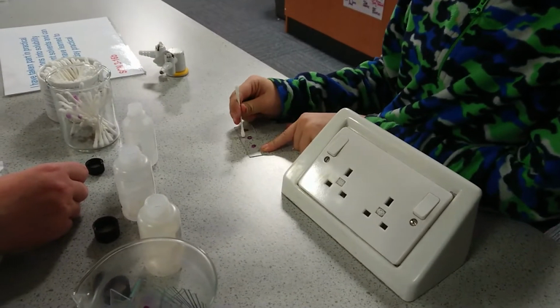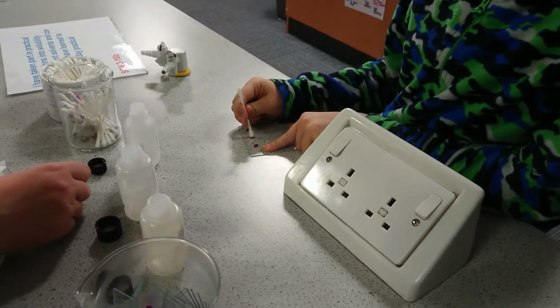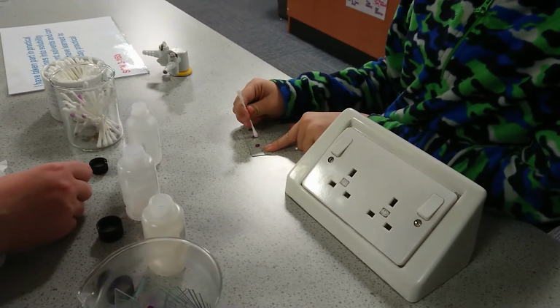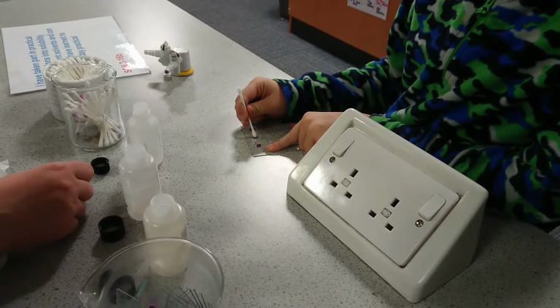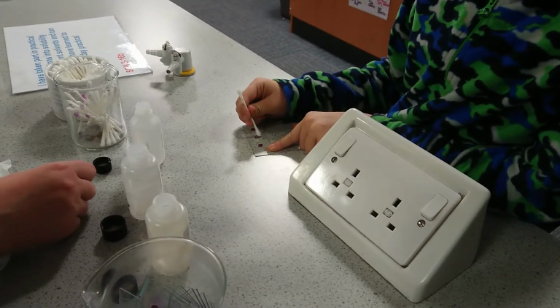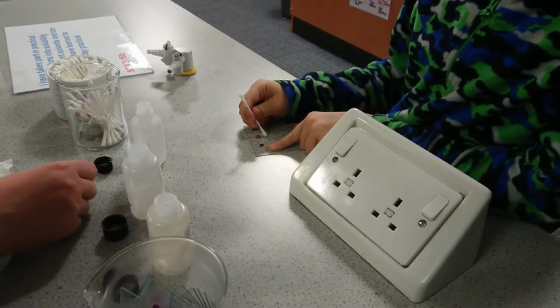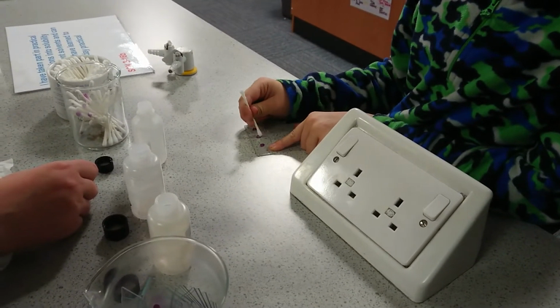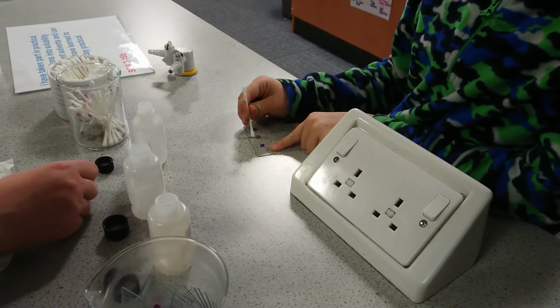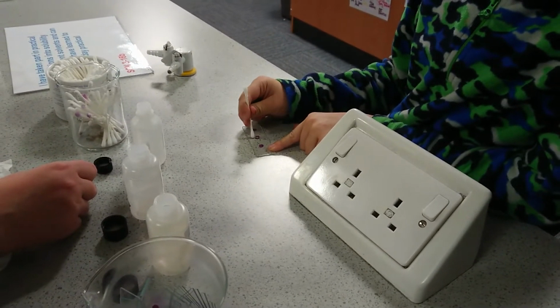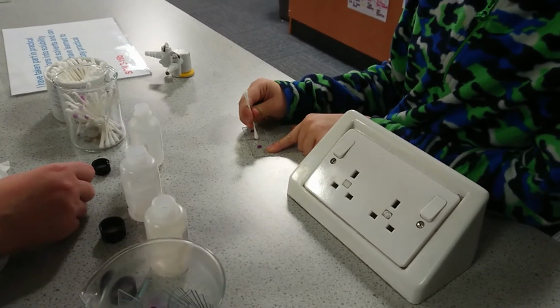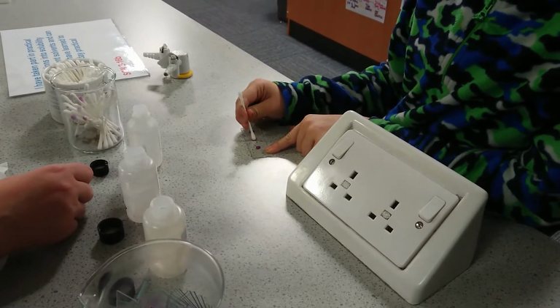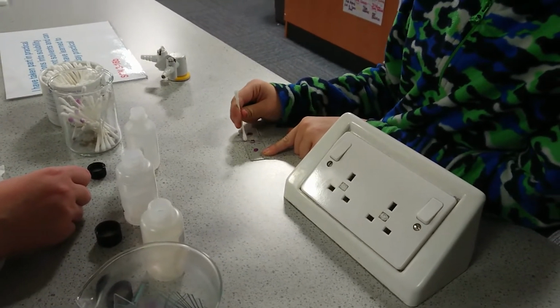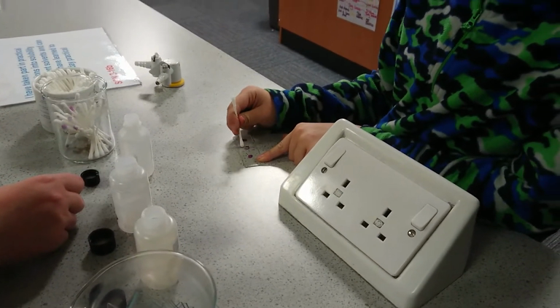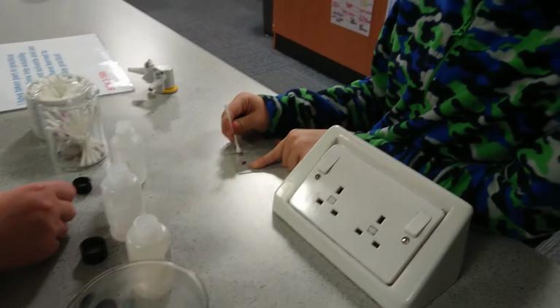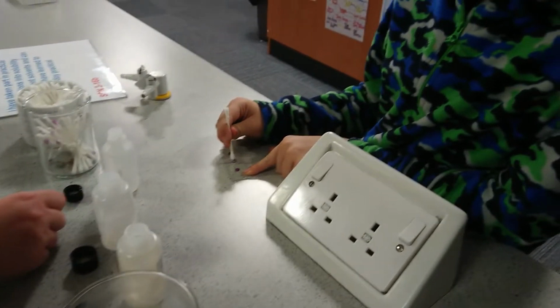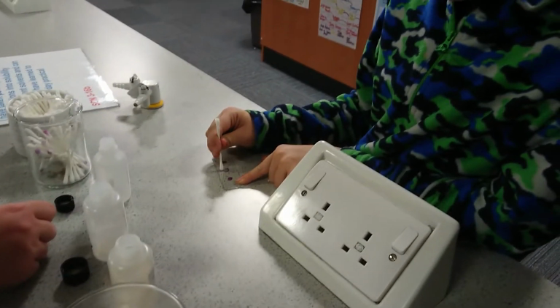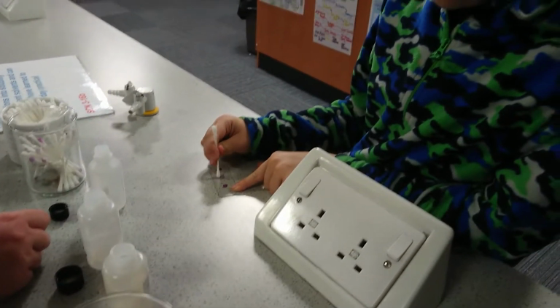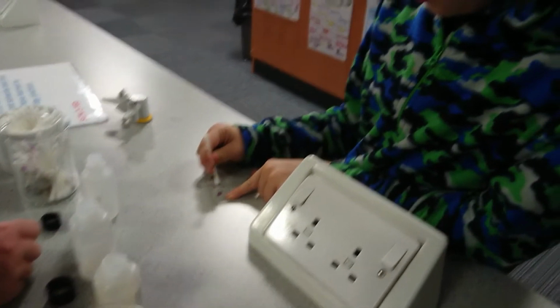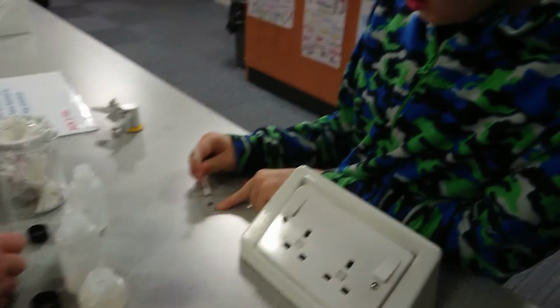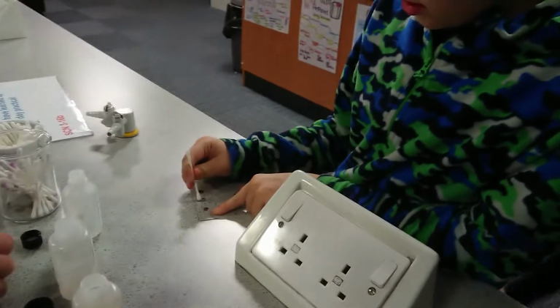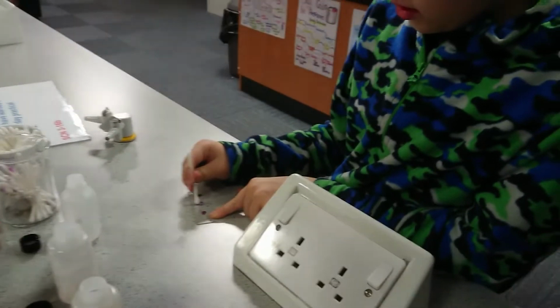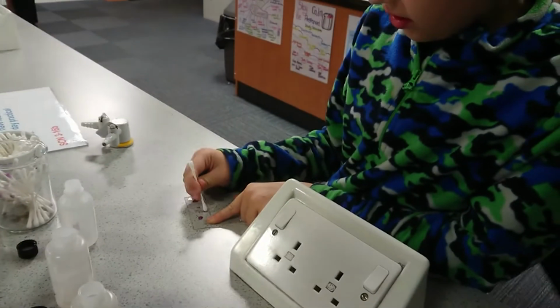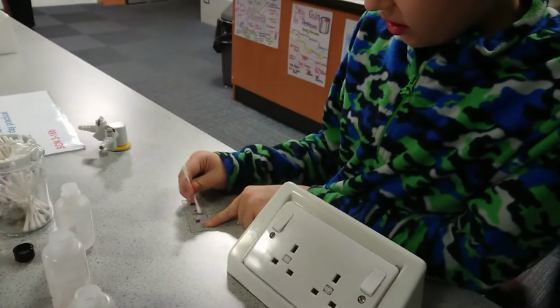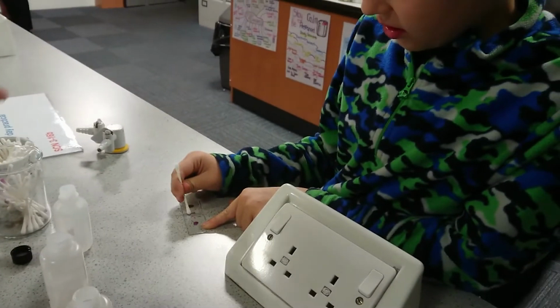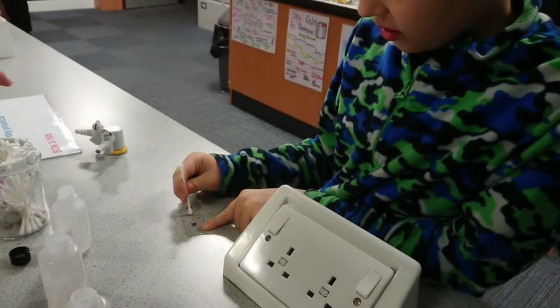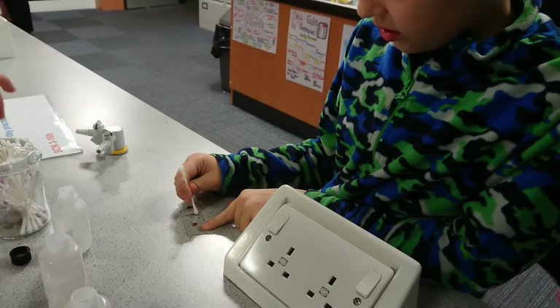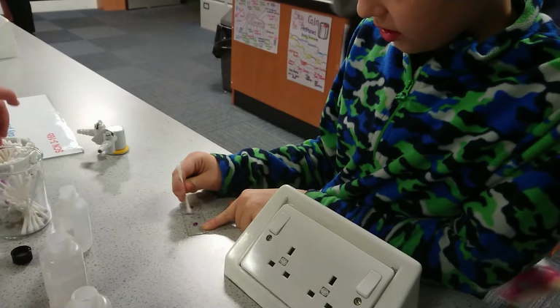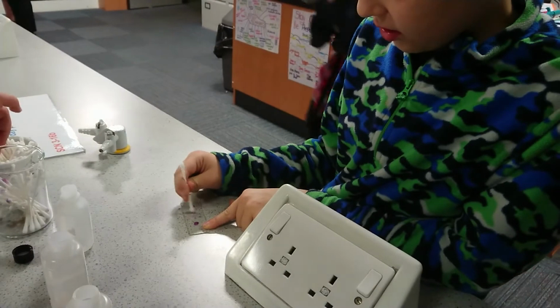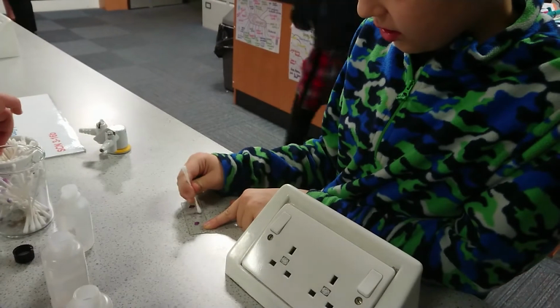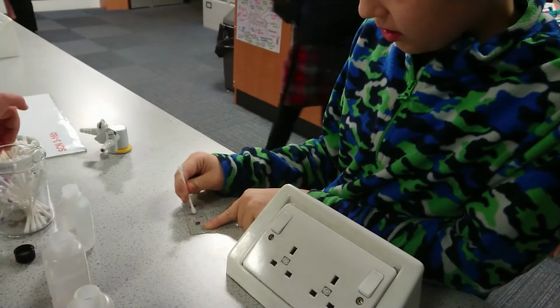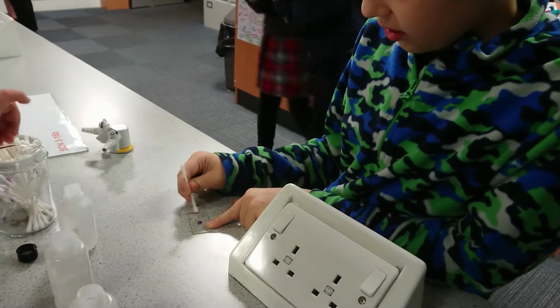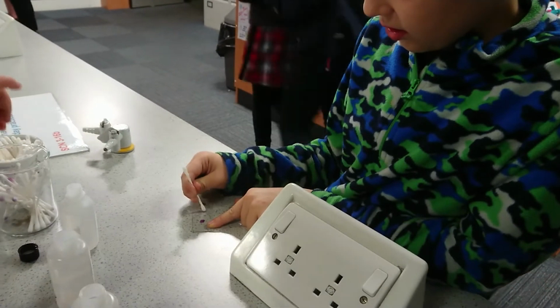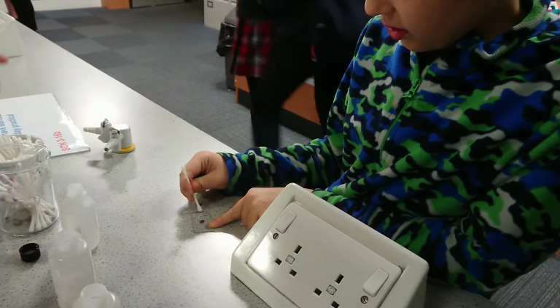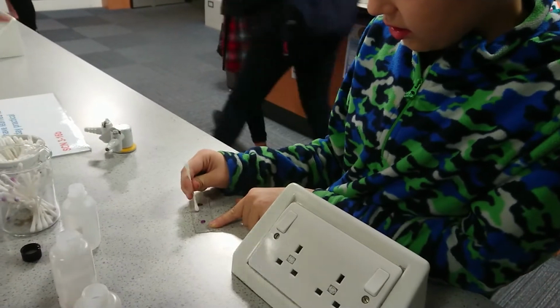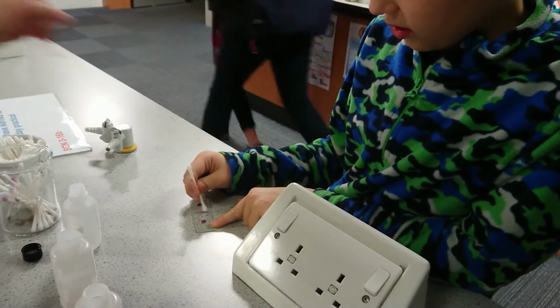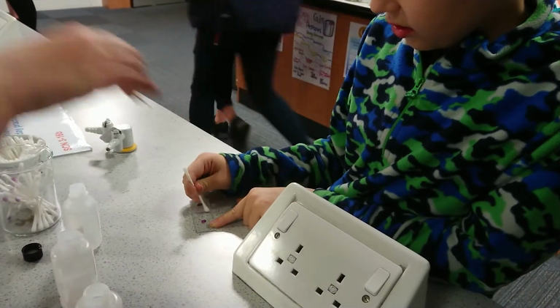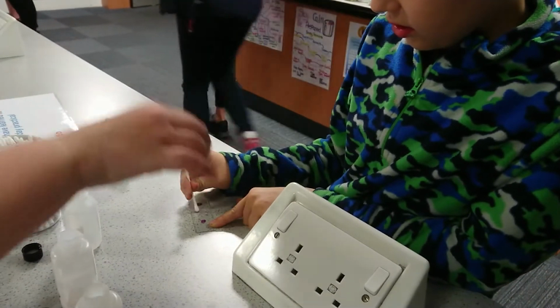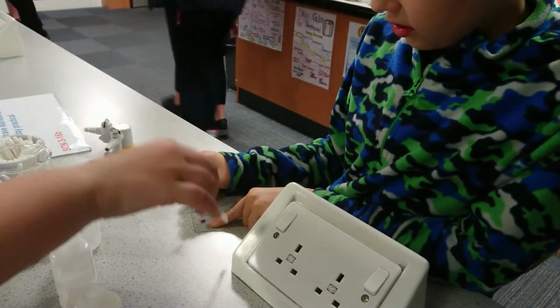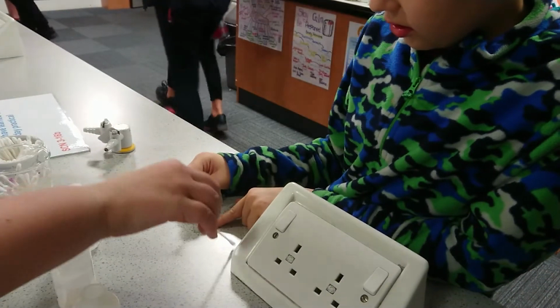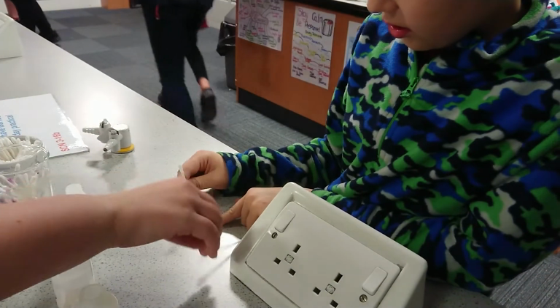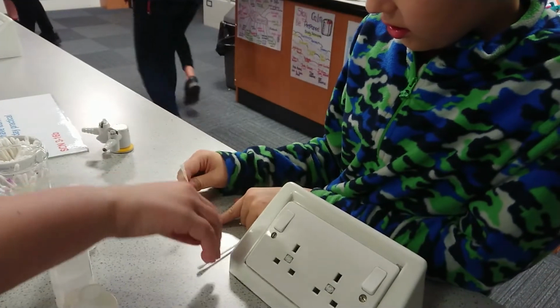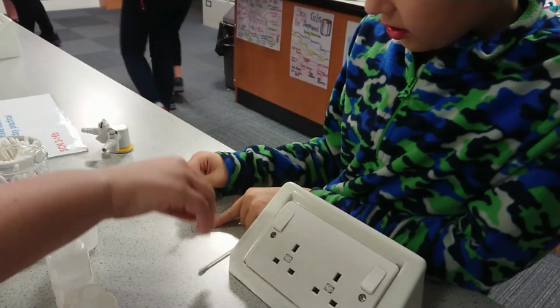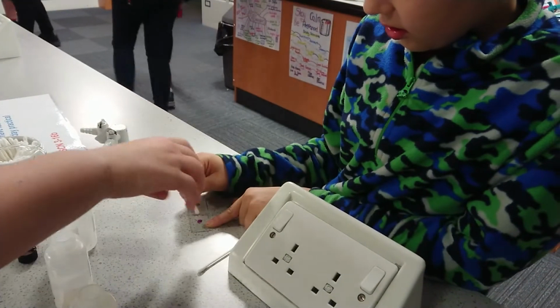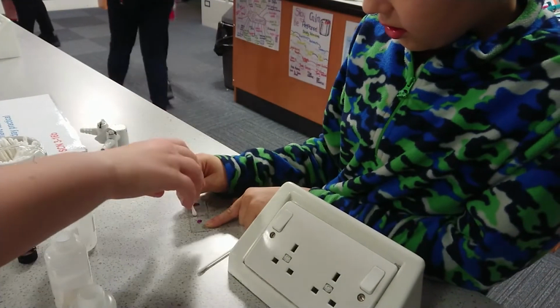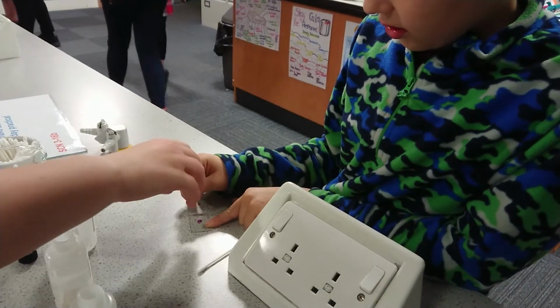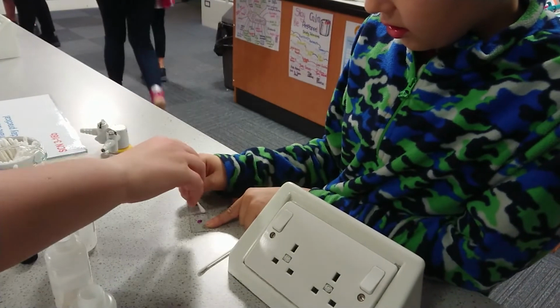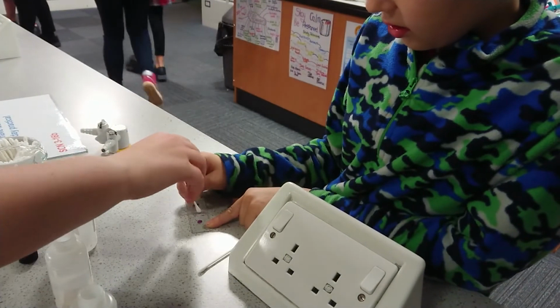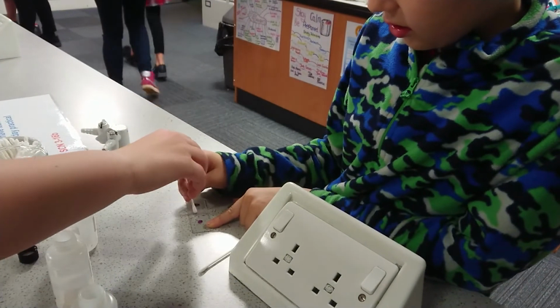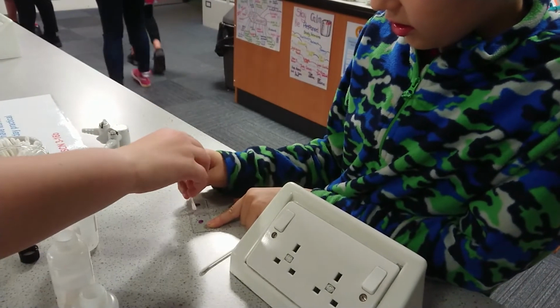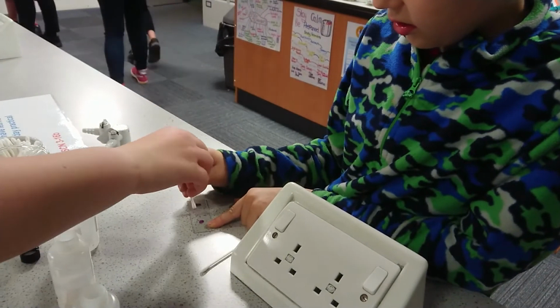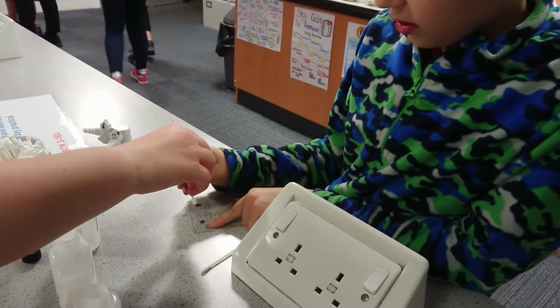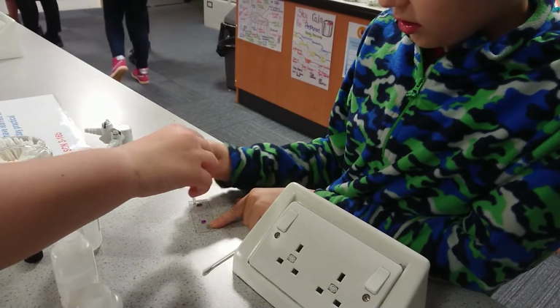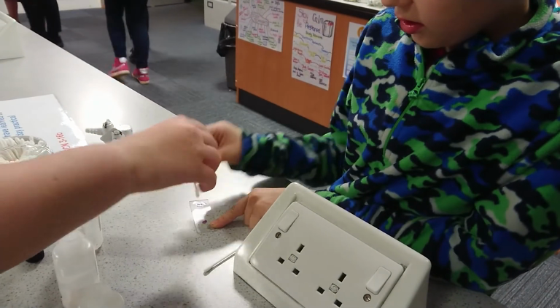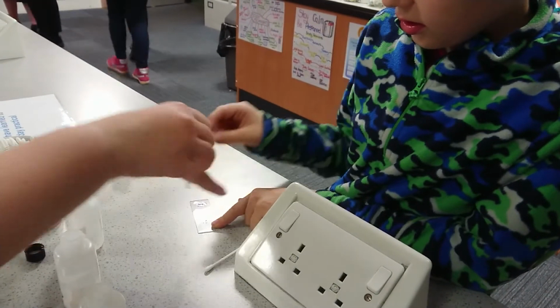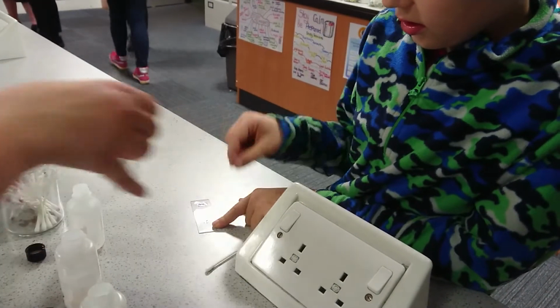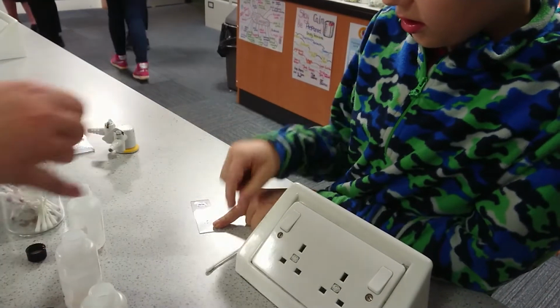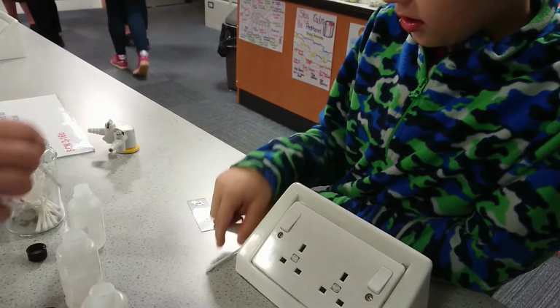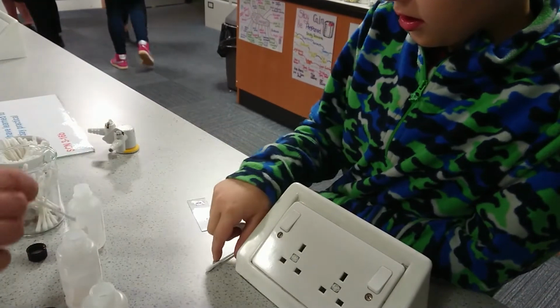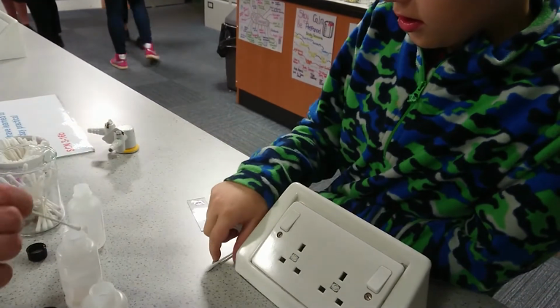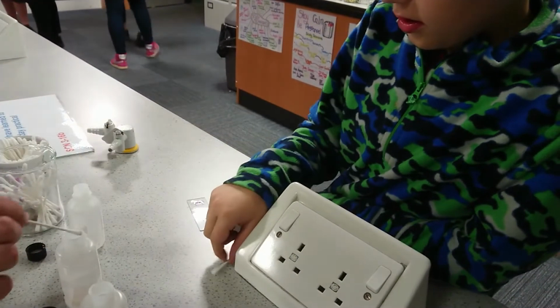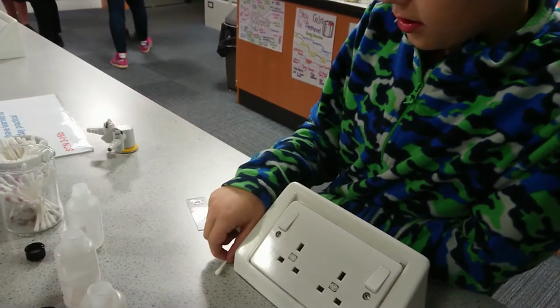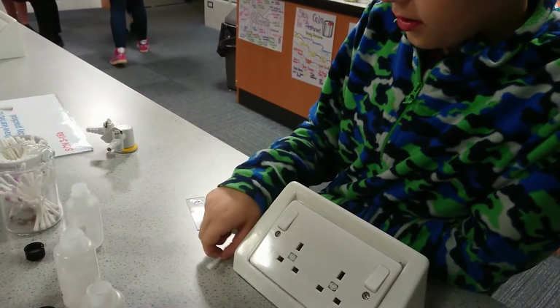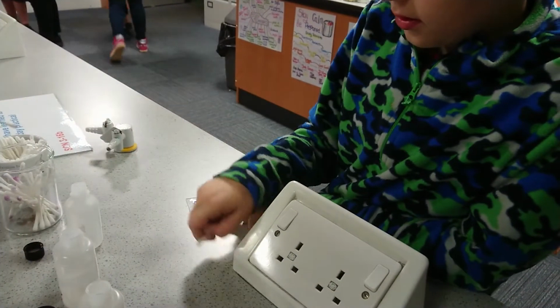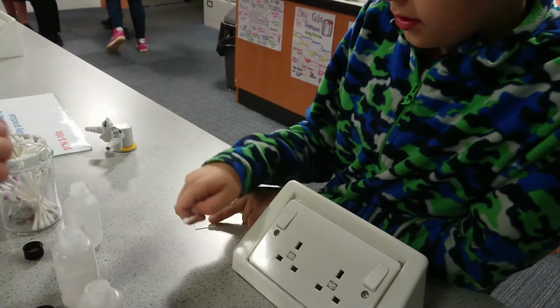Yeah, it works. We're also going to try ethanol as well. Take that and dip it in the middle one.